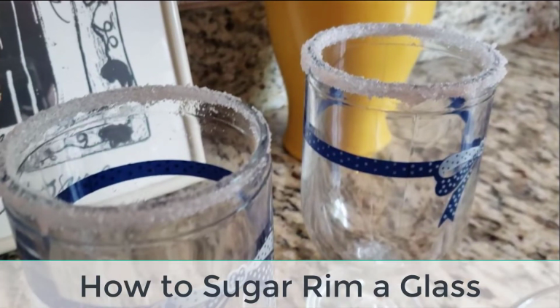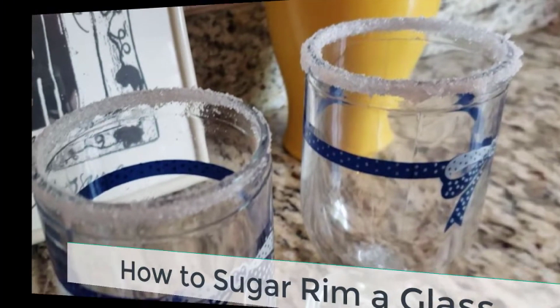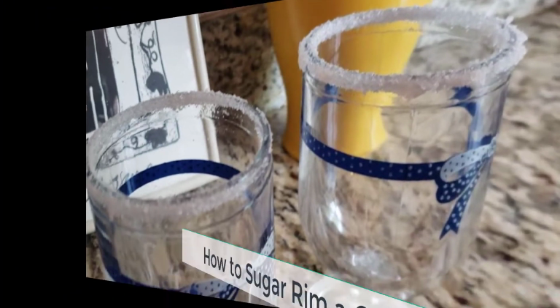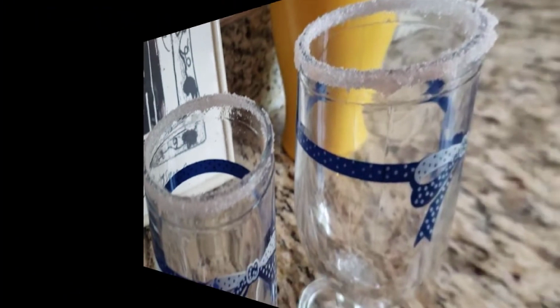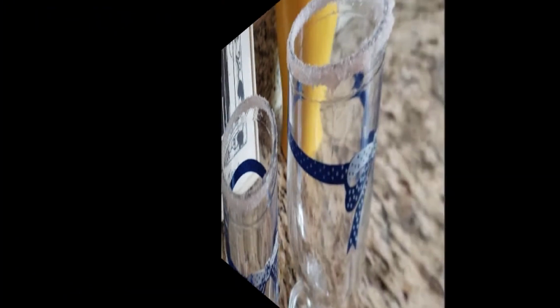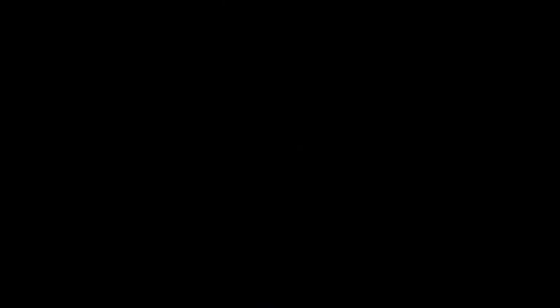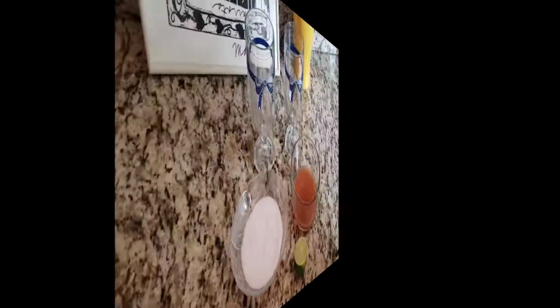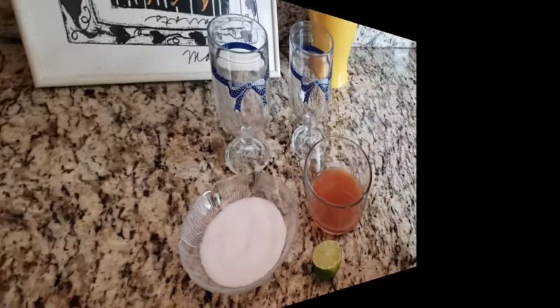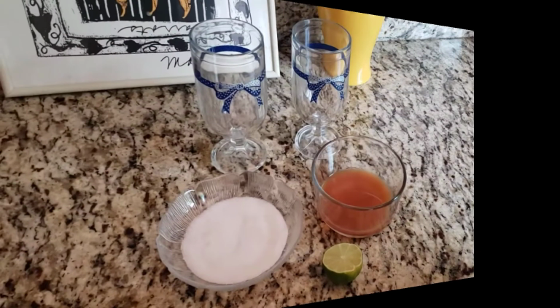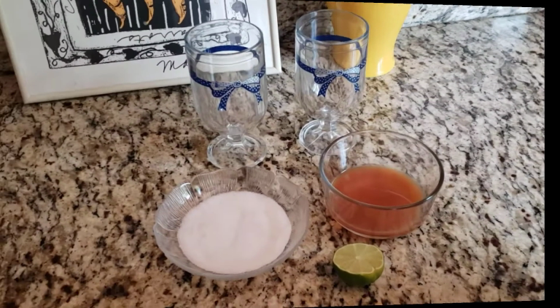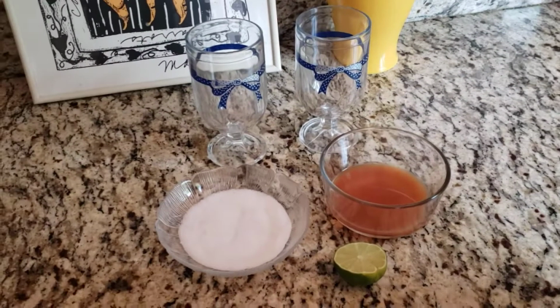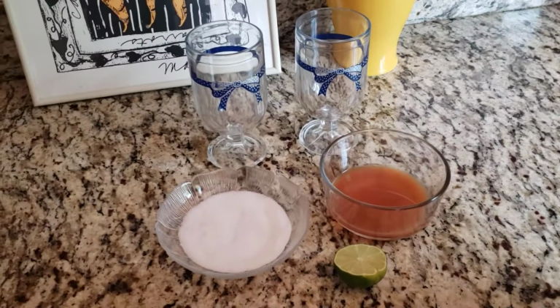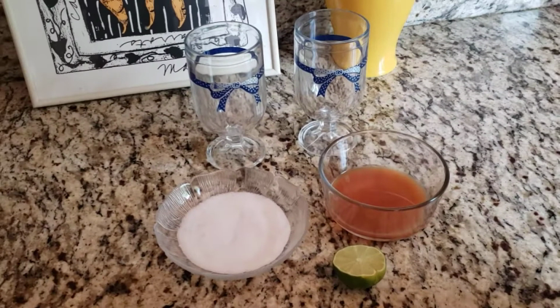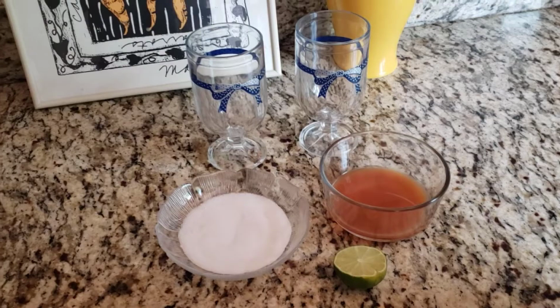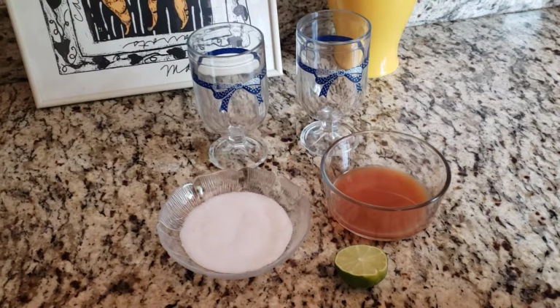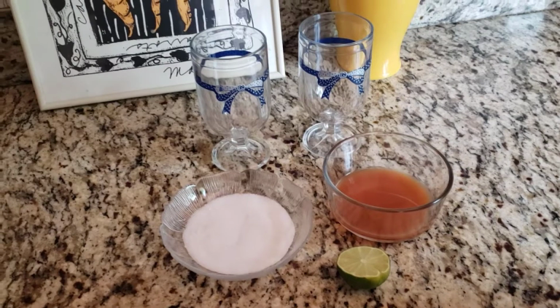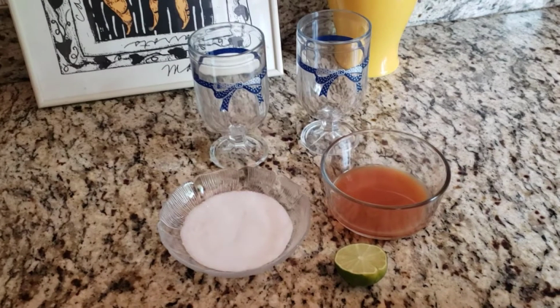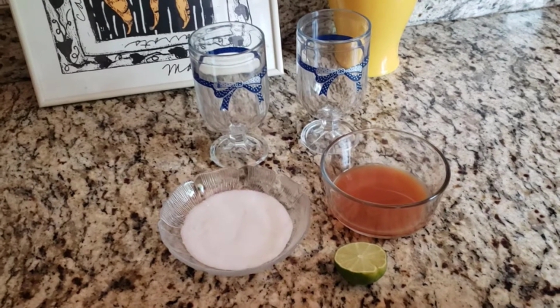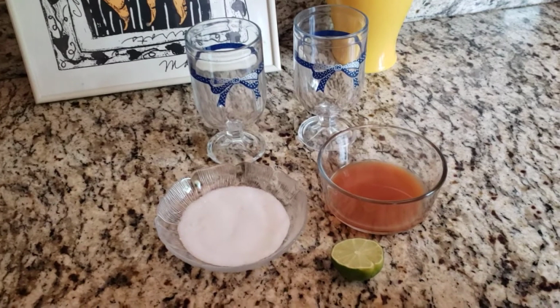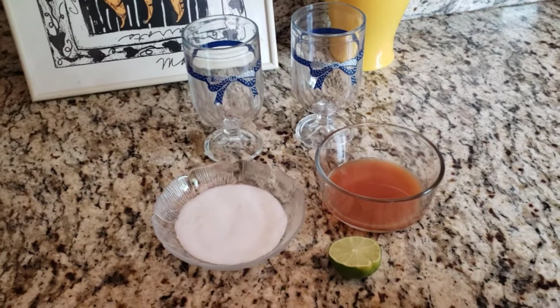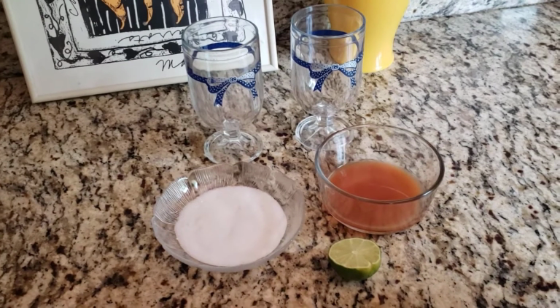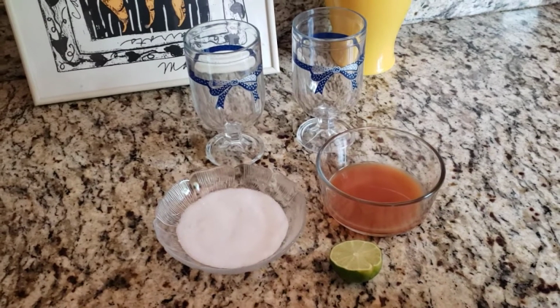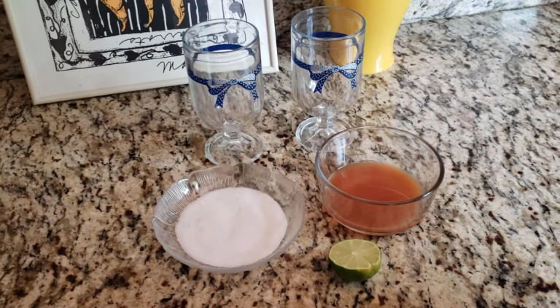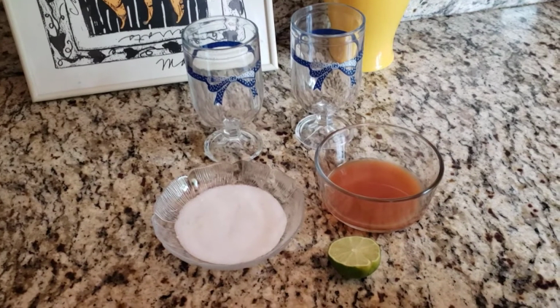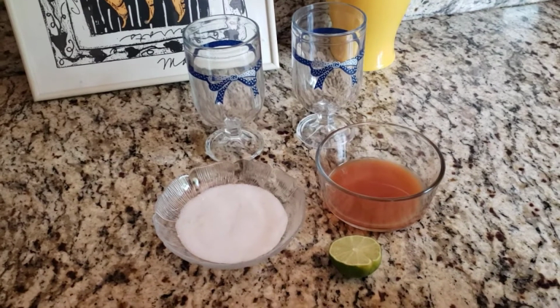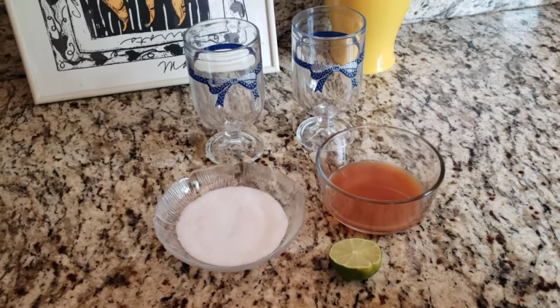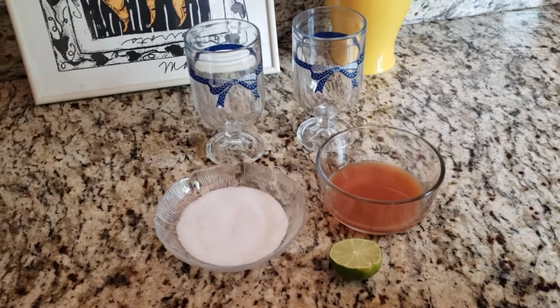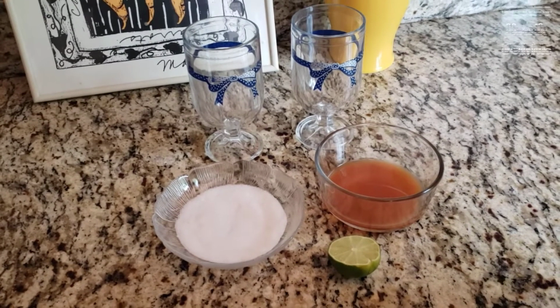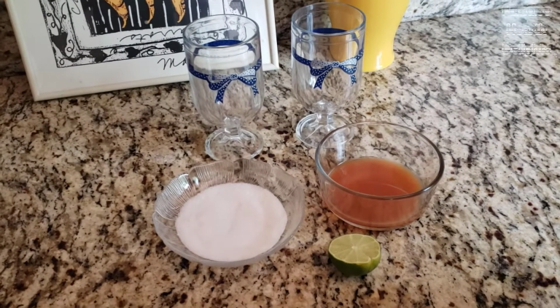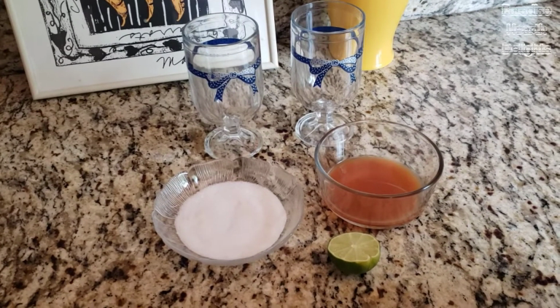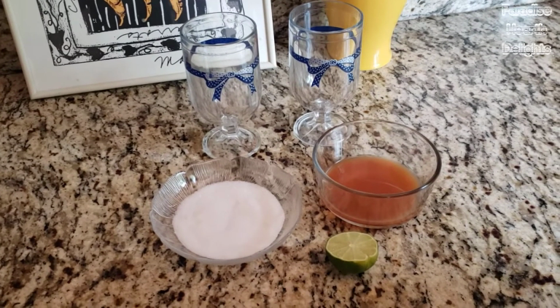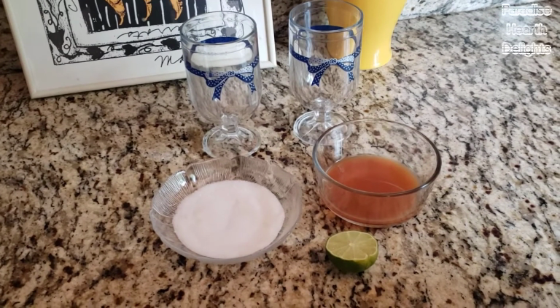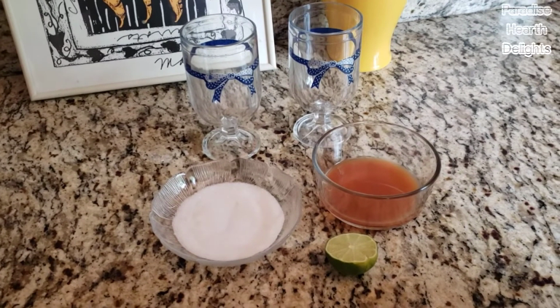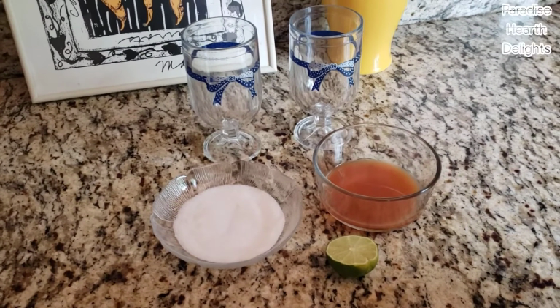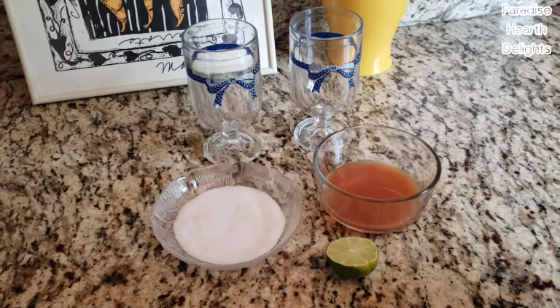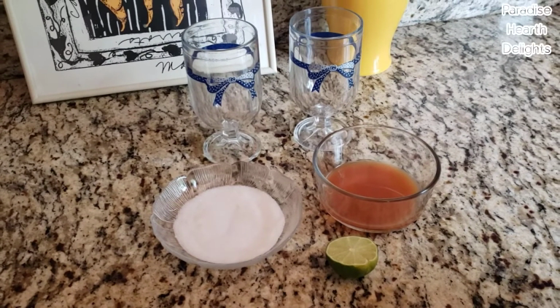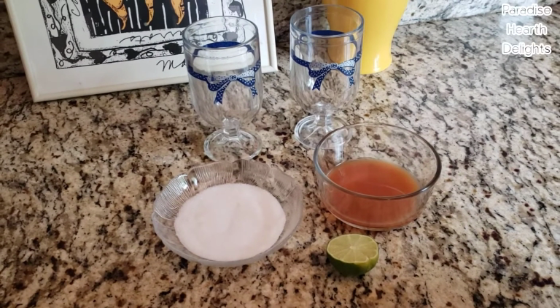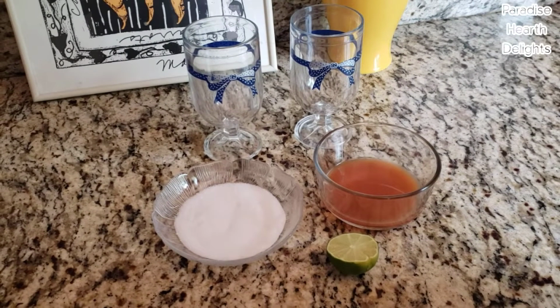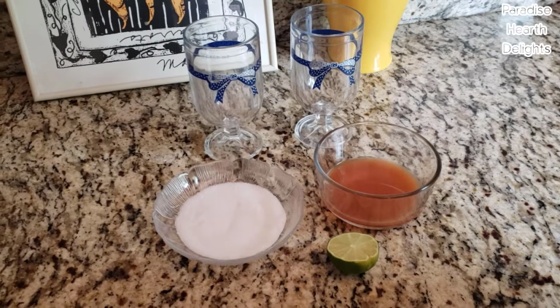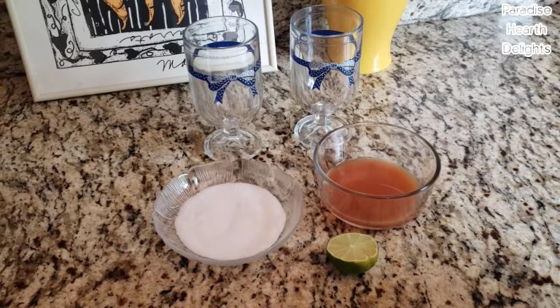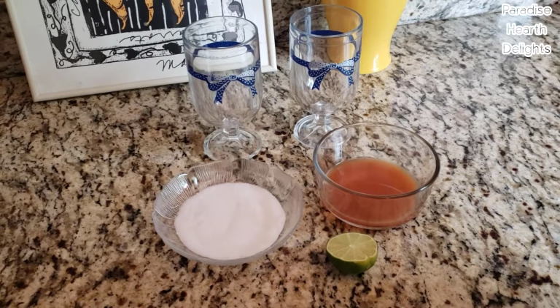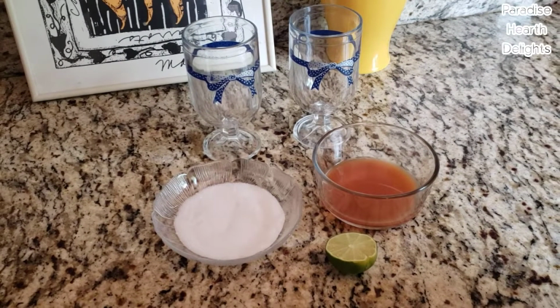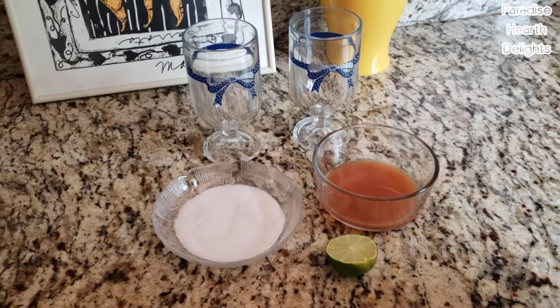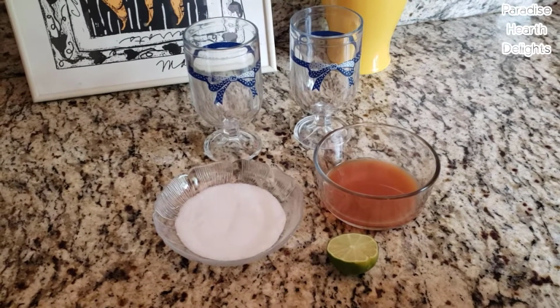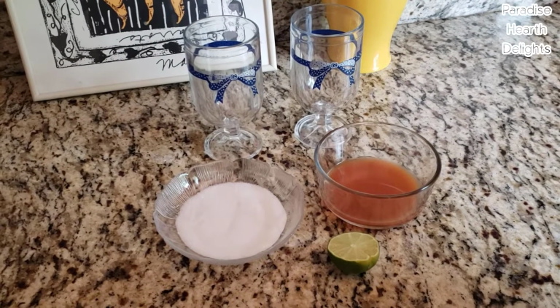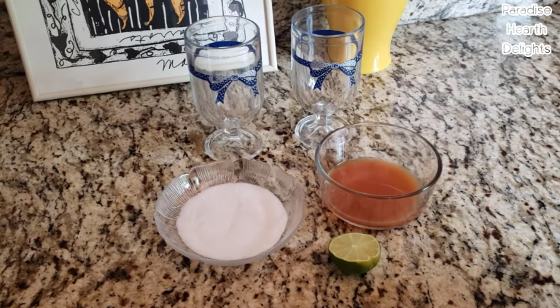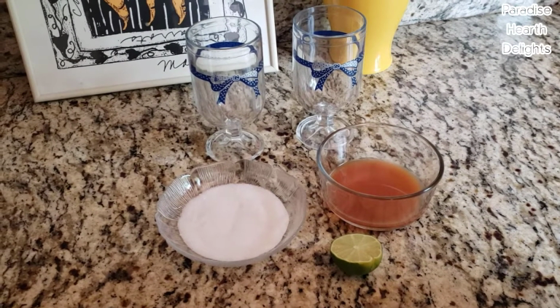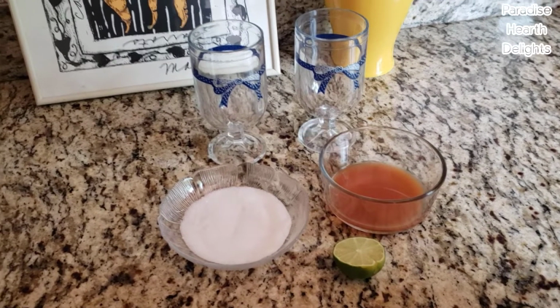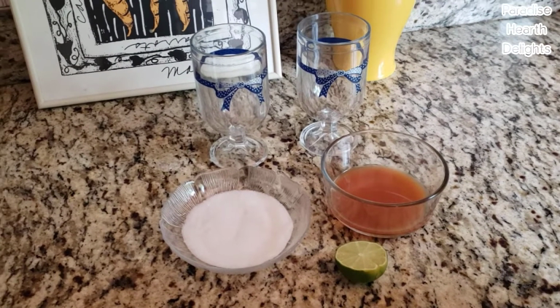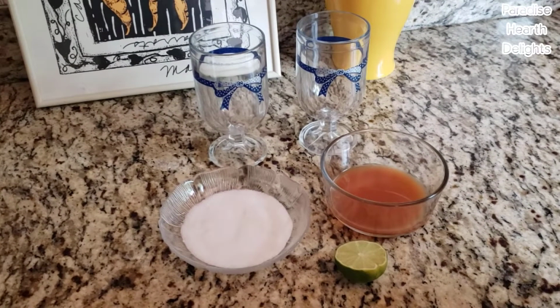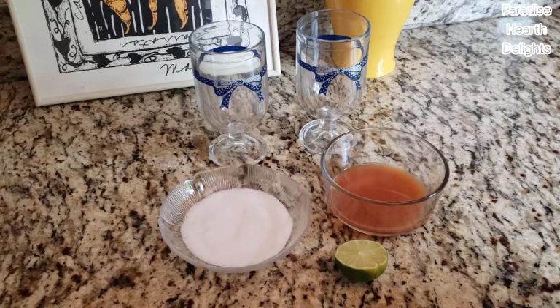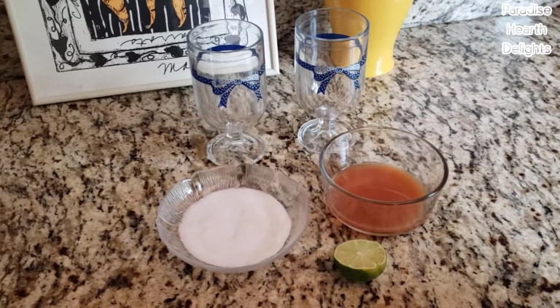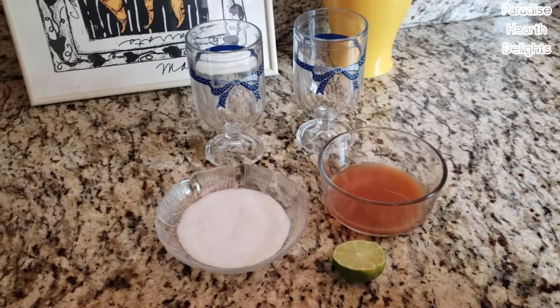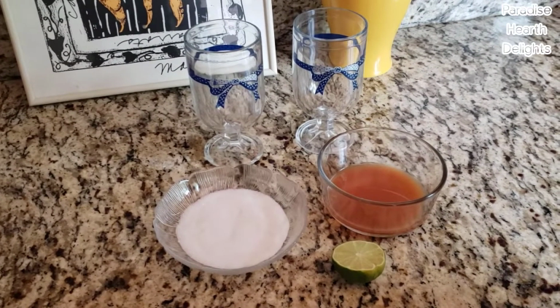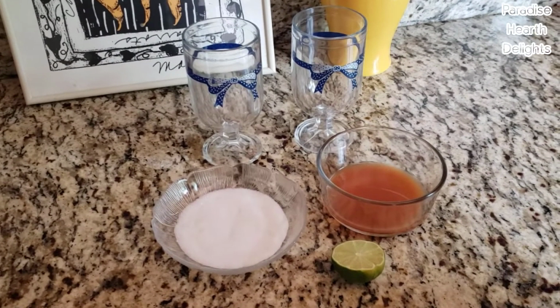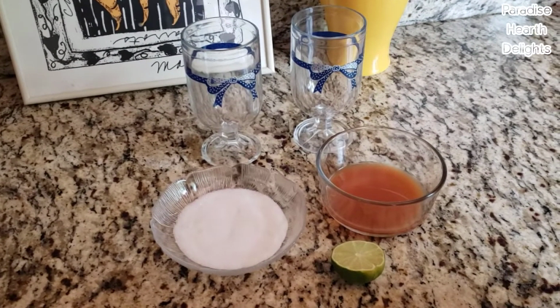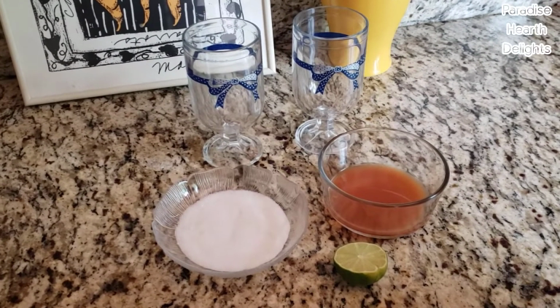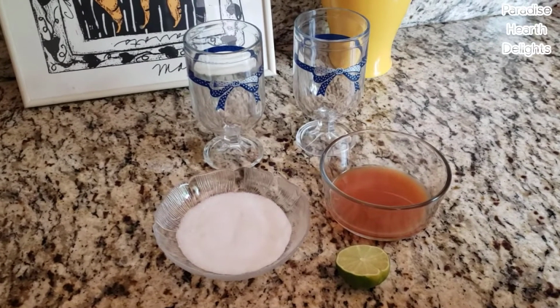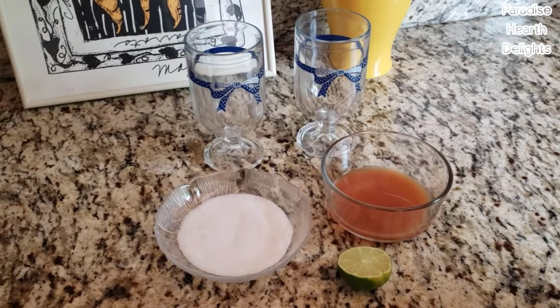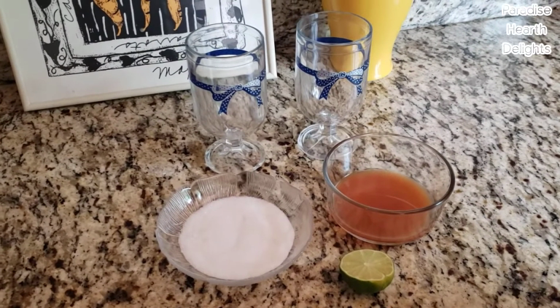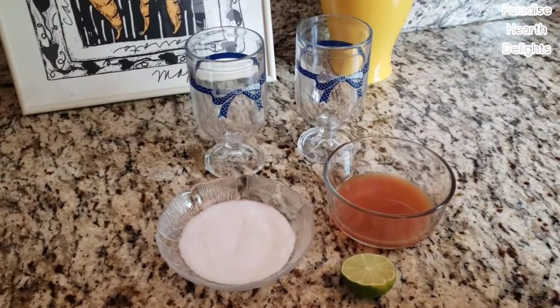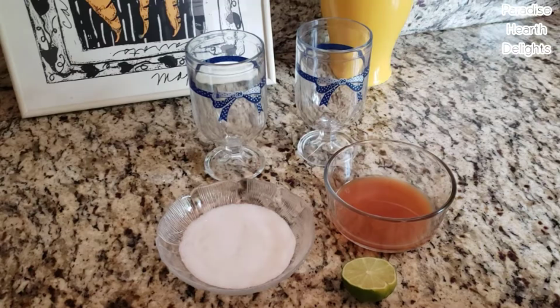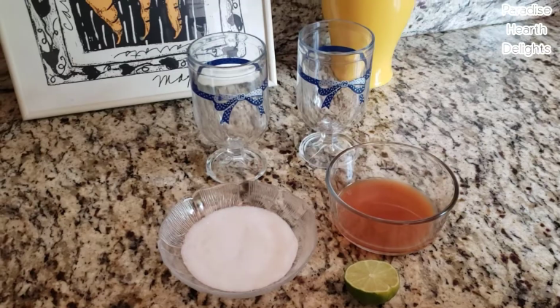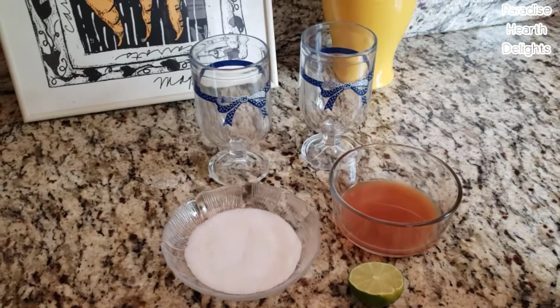Hello everyone. In this video we're going to look at two quick ways to sugar rim a beverage glass.